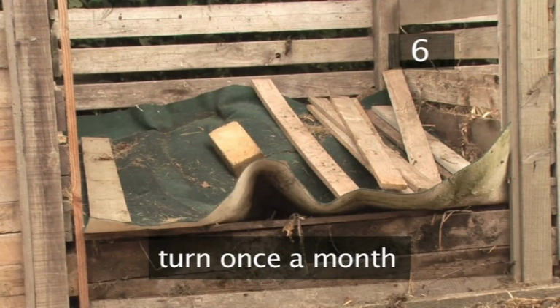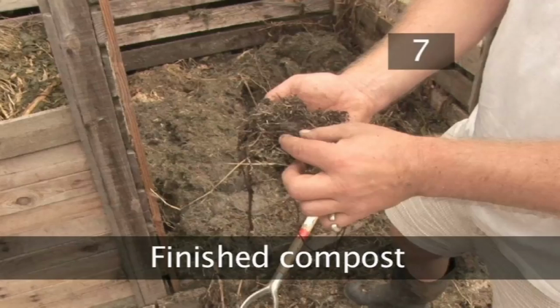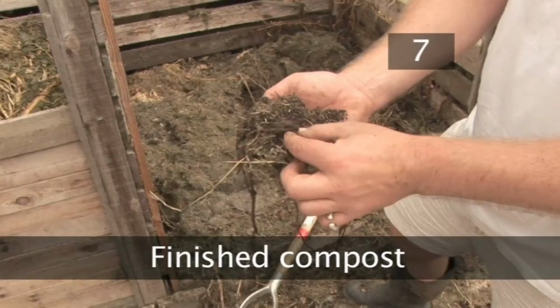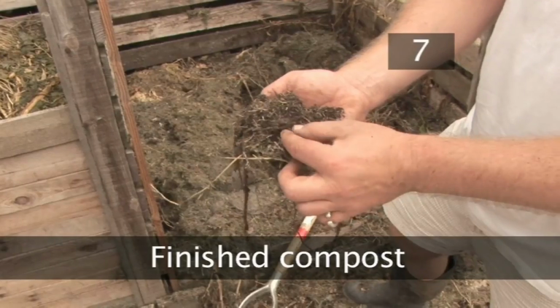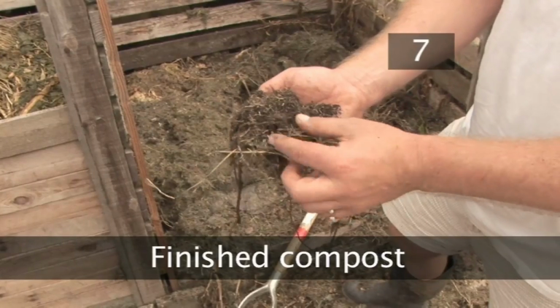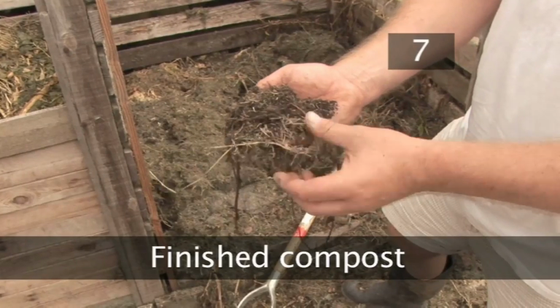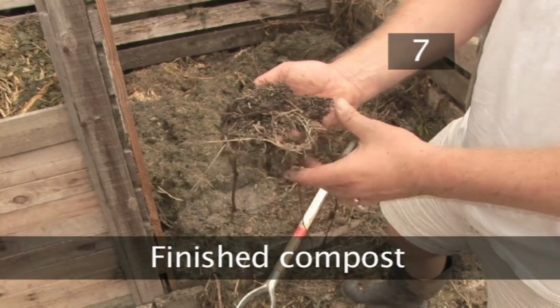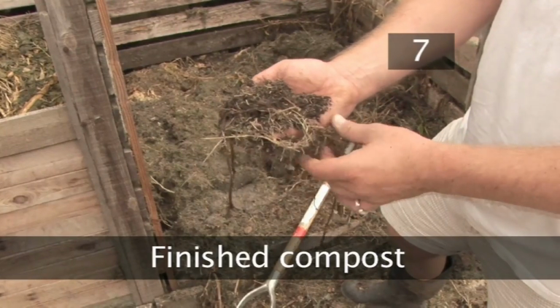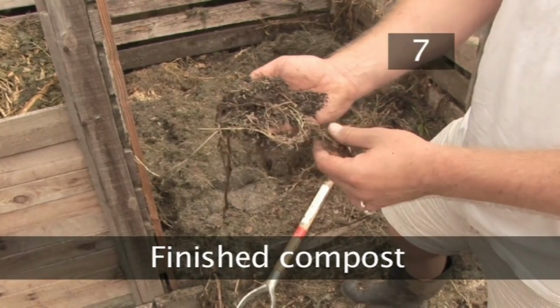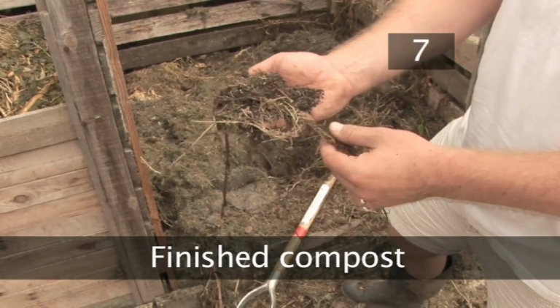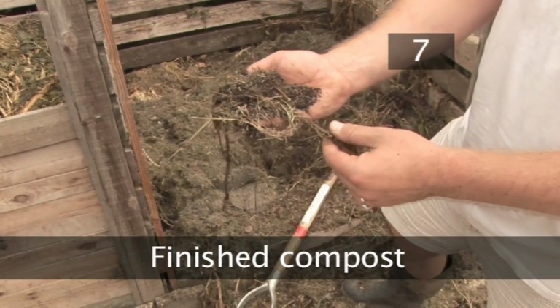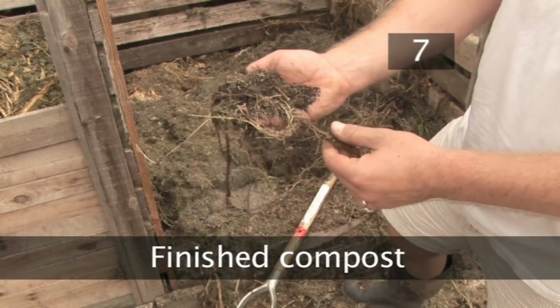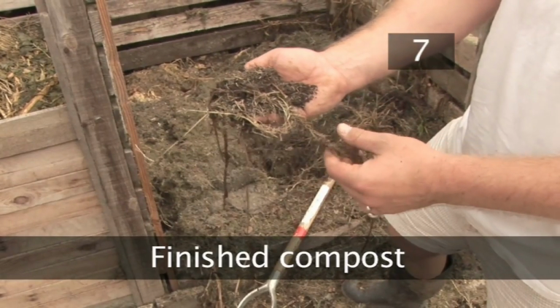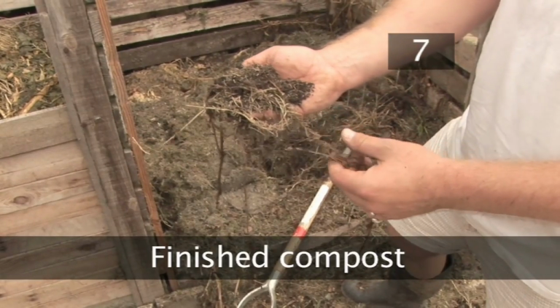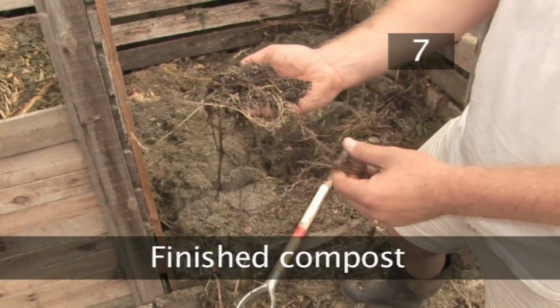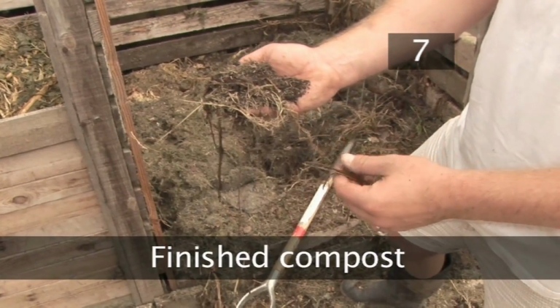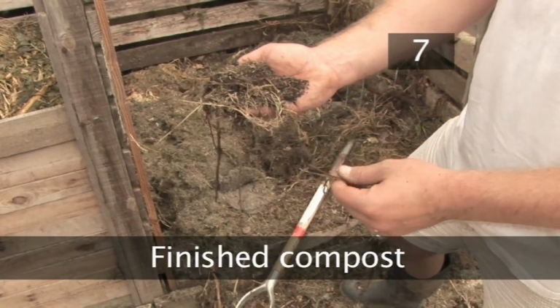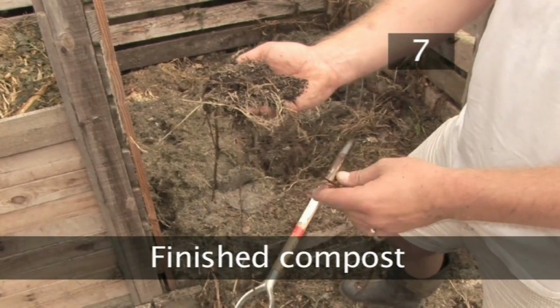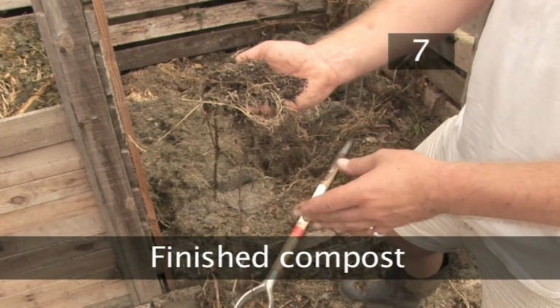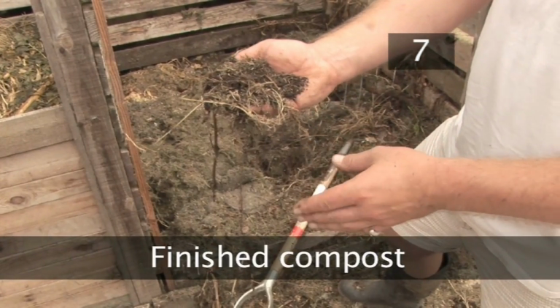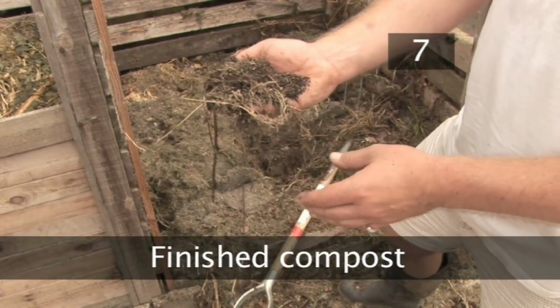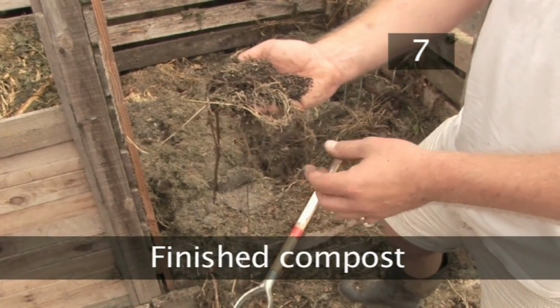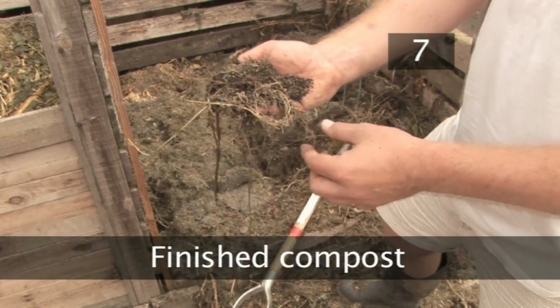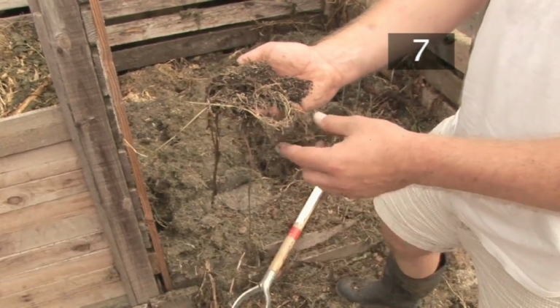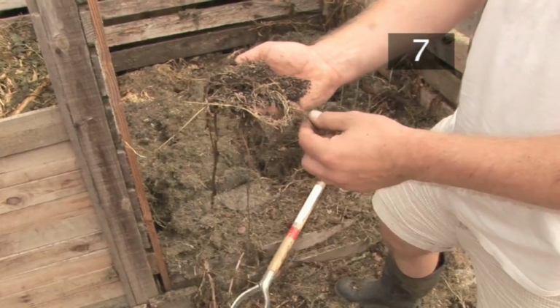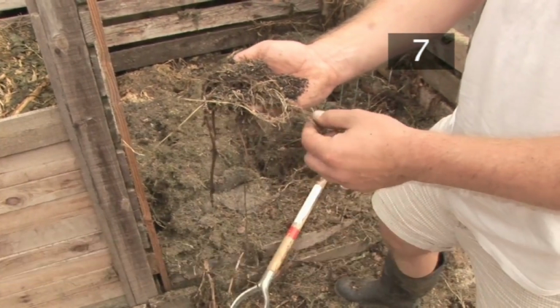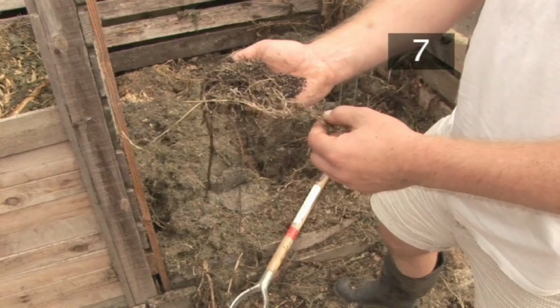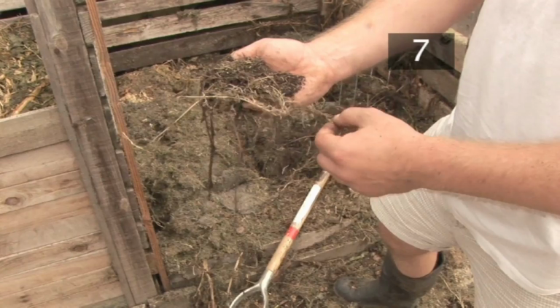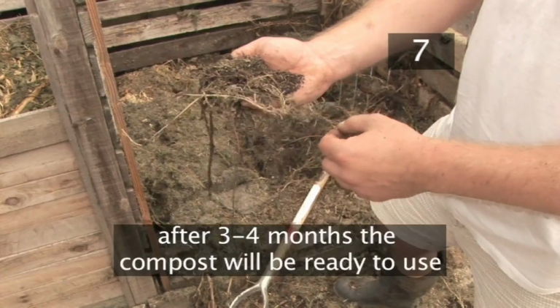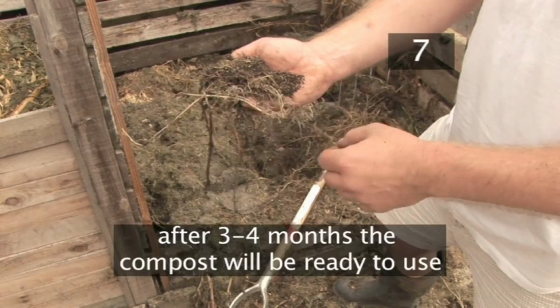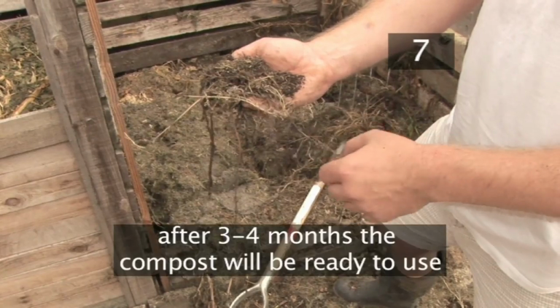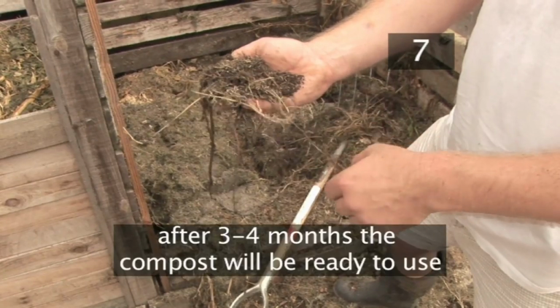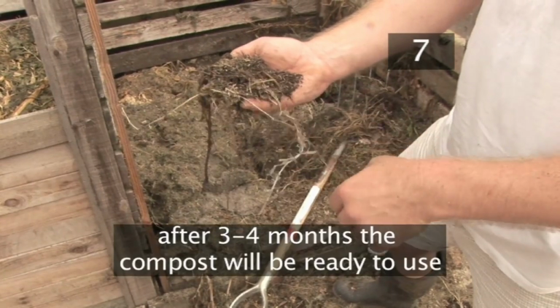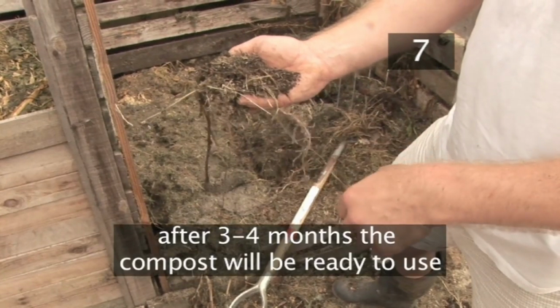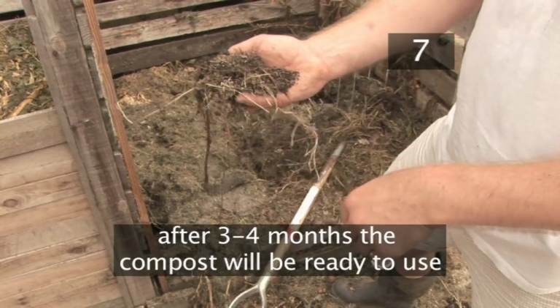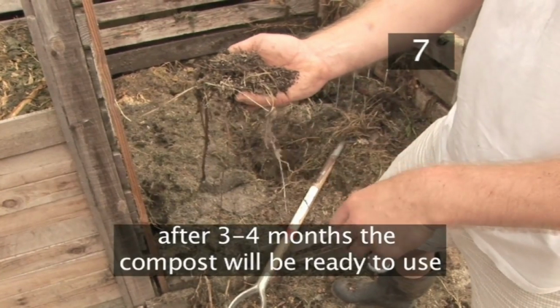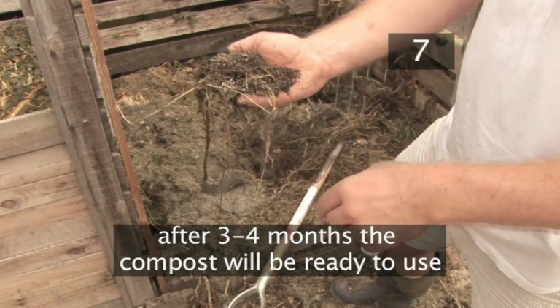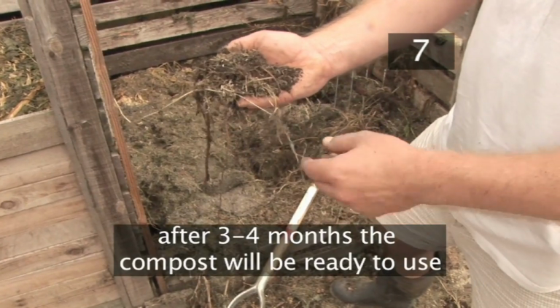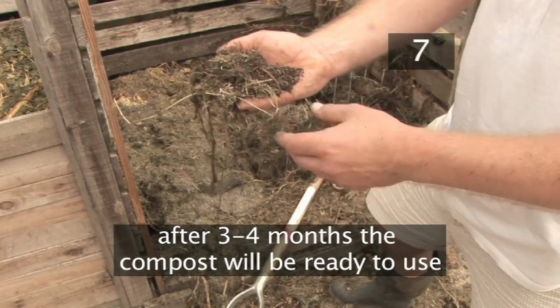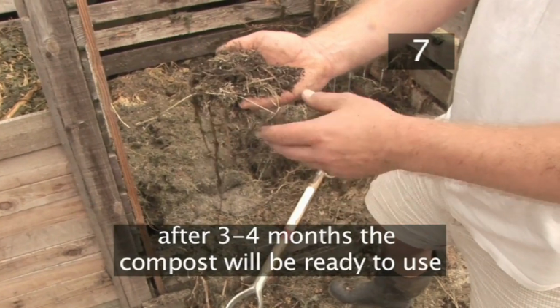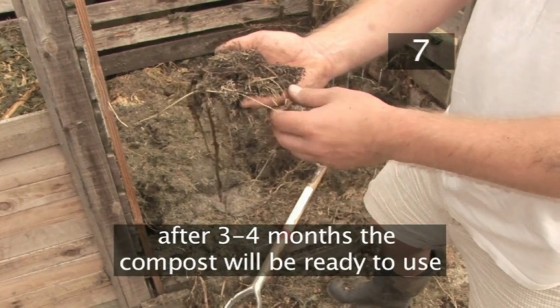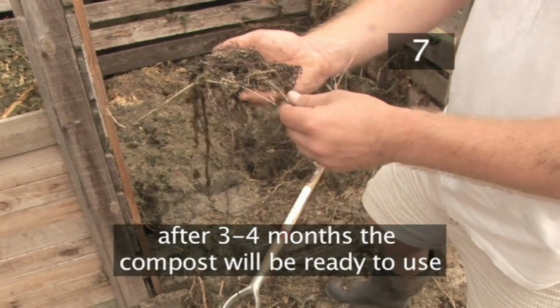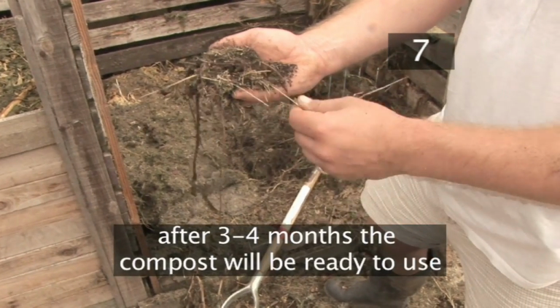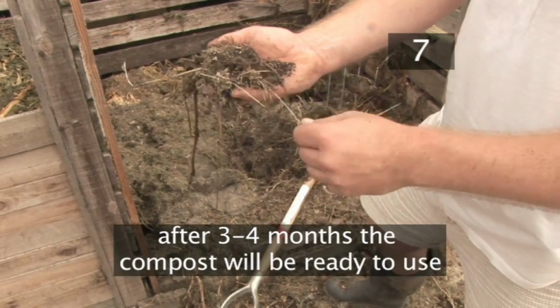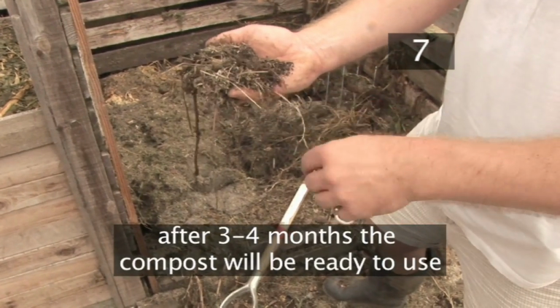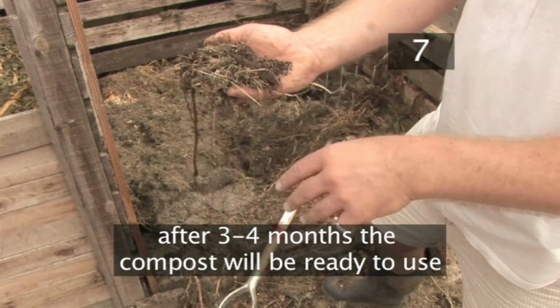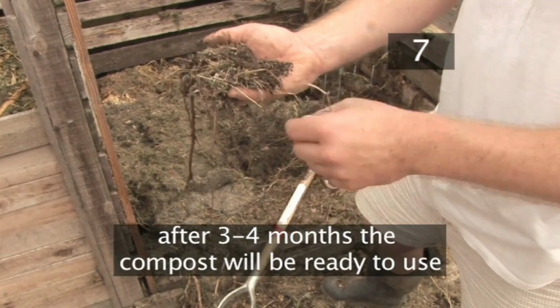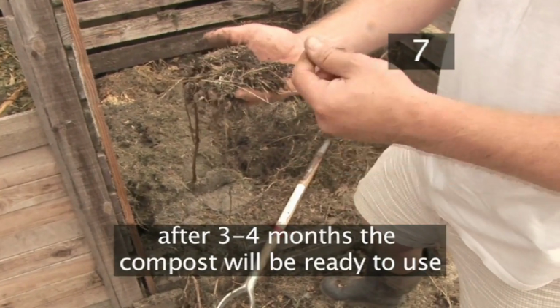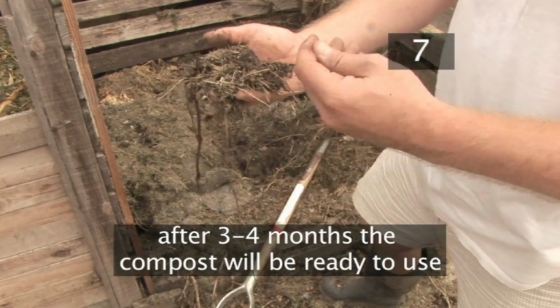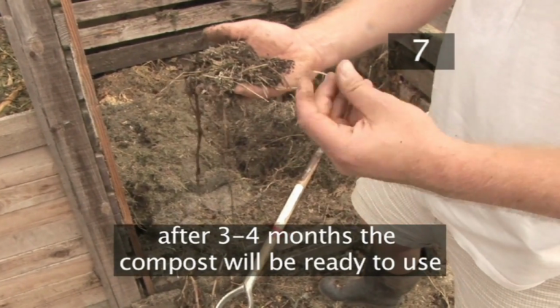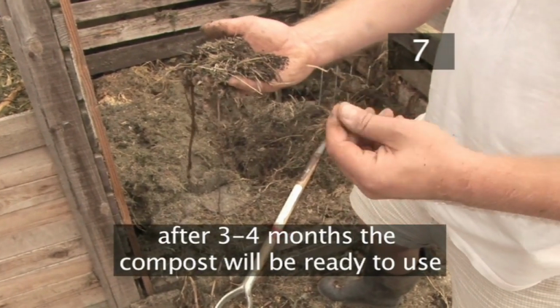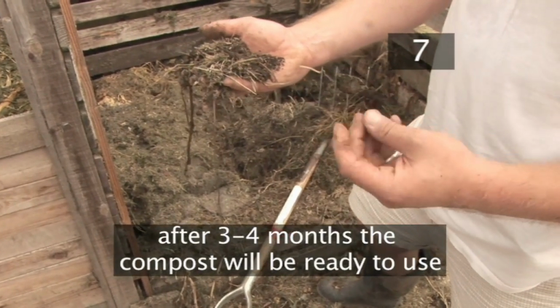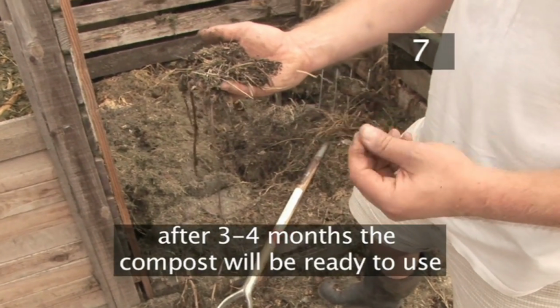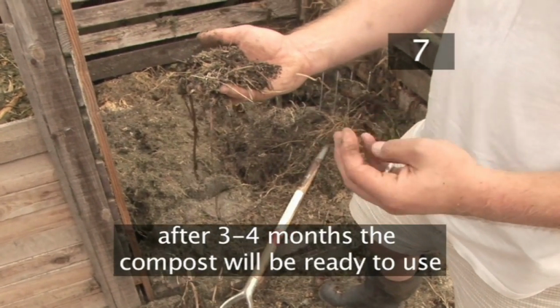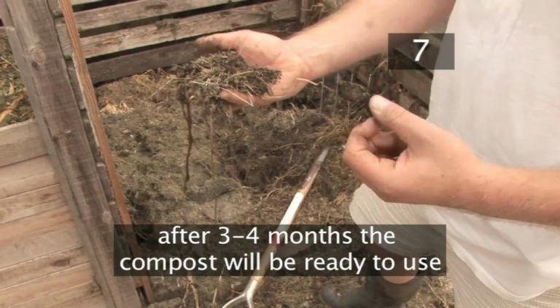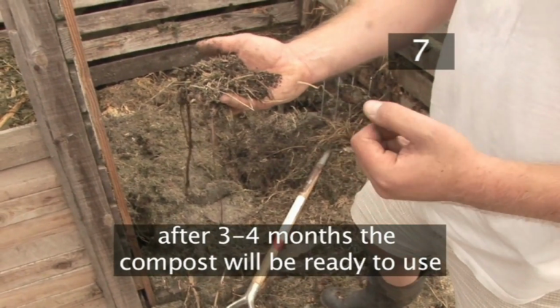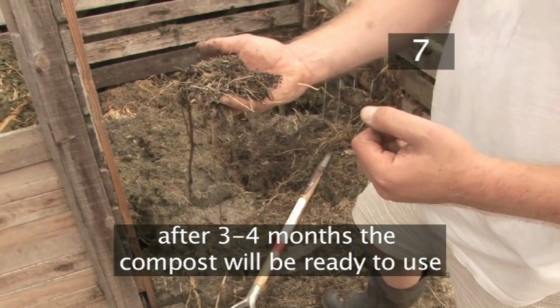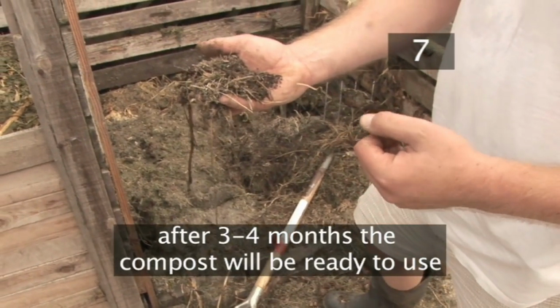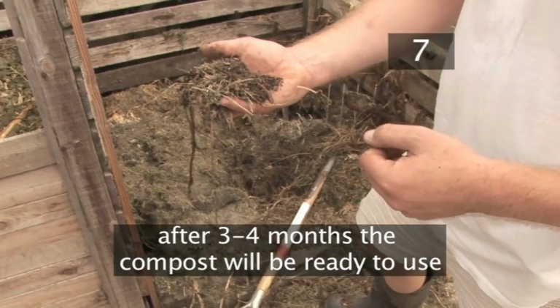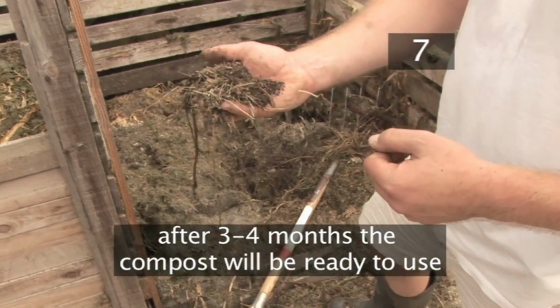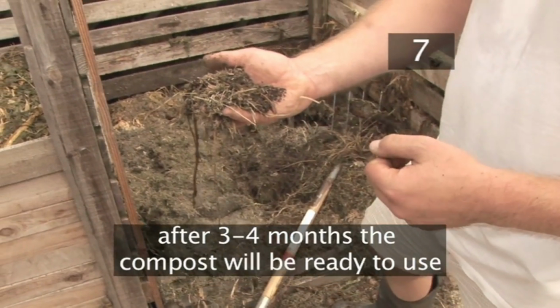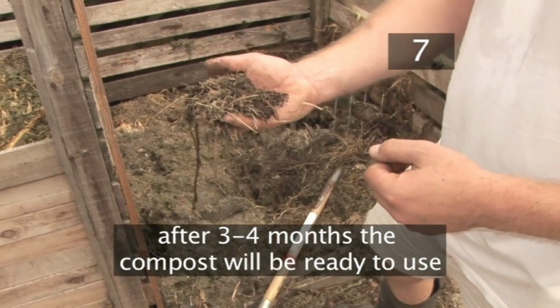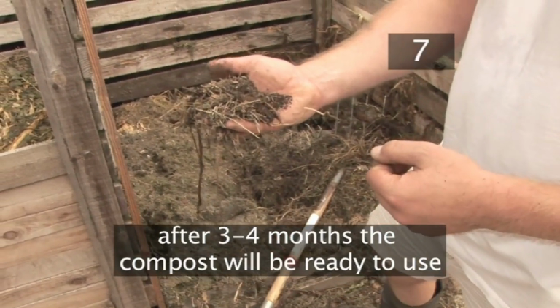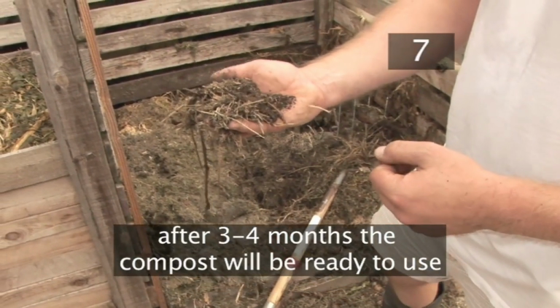Step 7 - Finished compost. In 3 or 4 months time, the compost will have become a dark brown, crumbly, rich fertiliser.